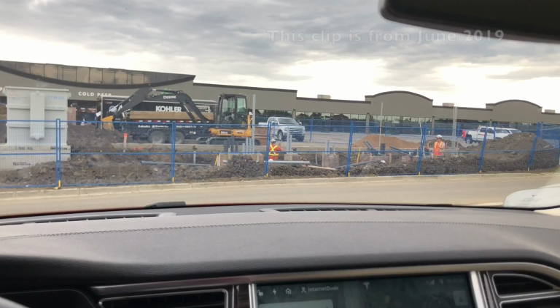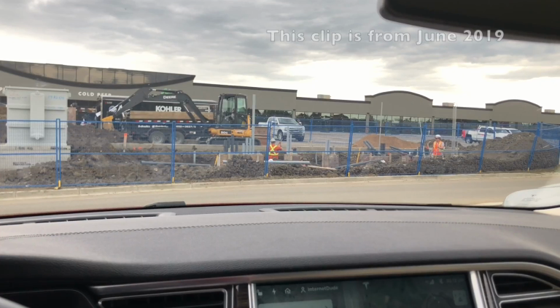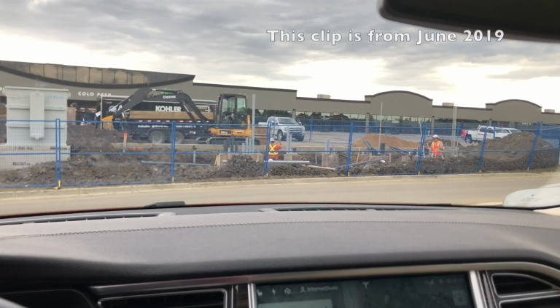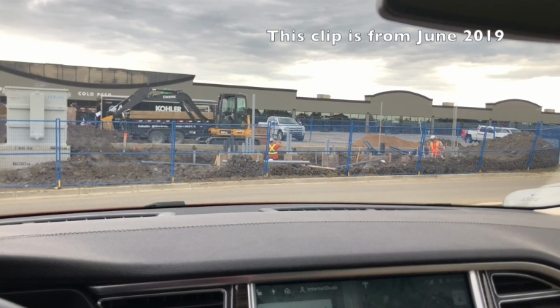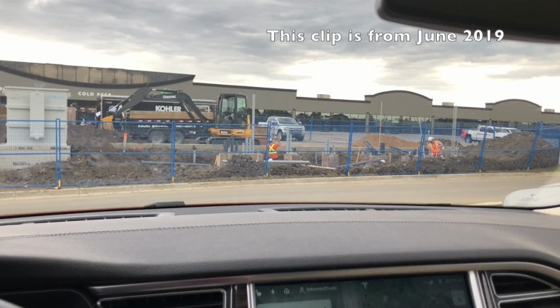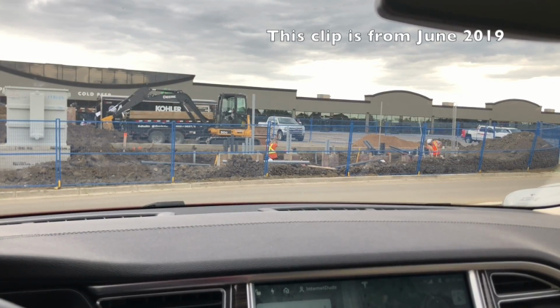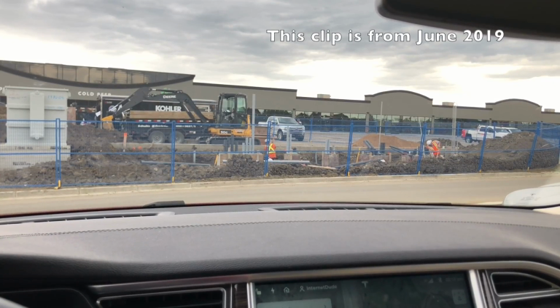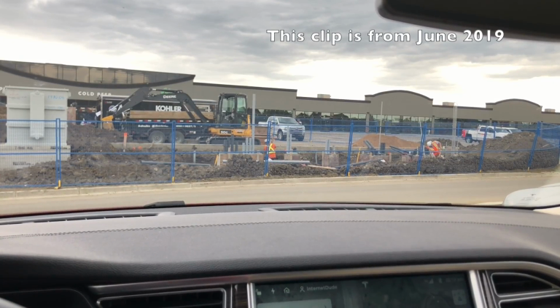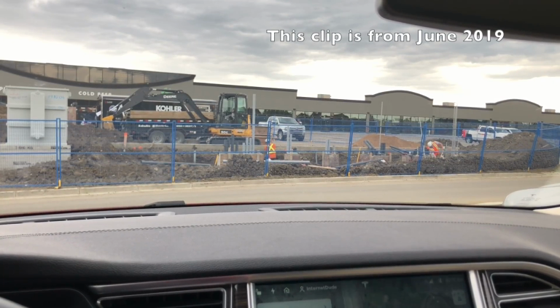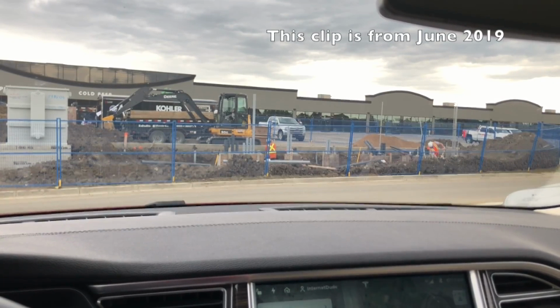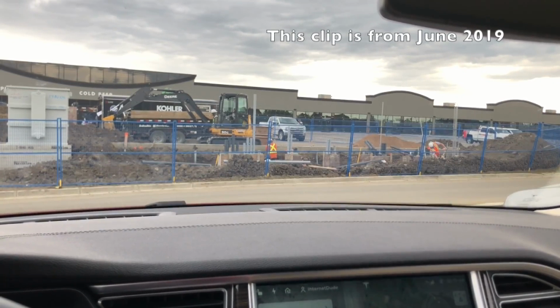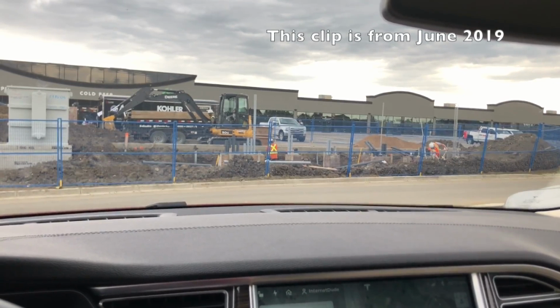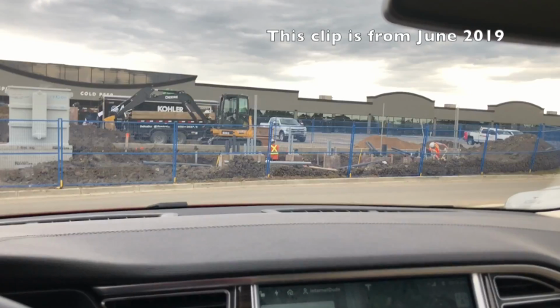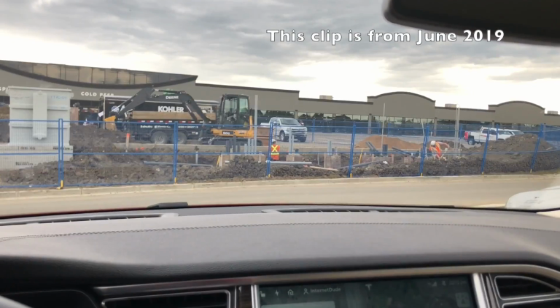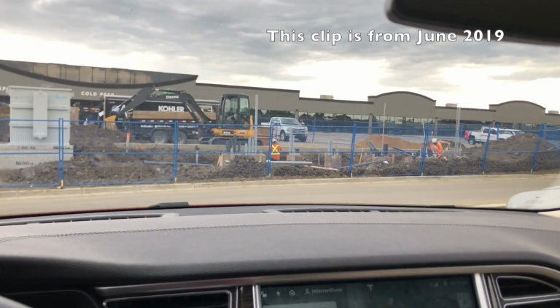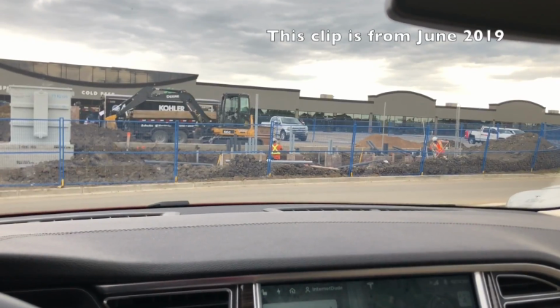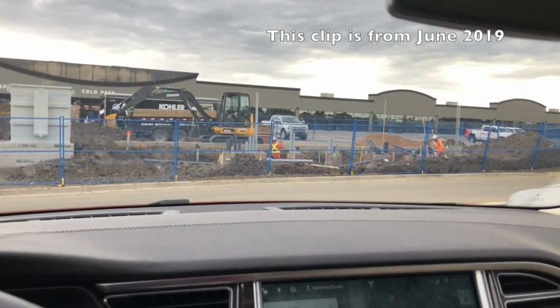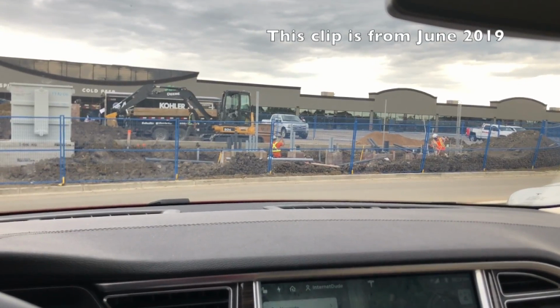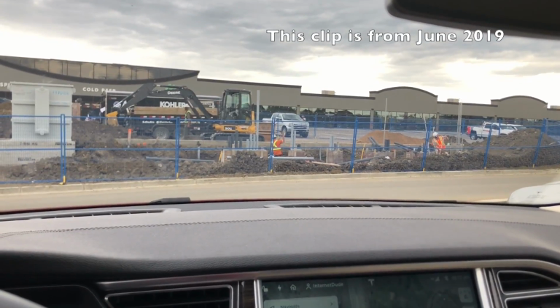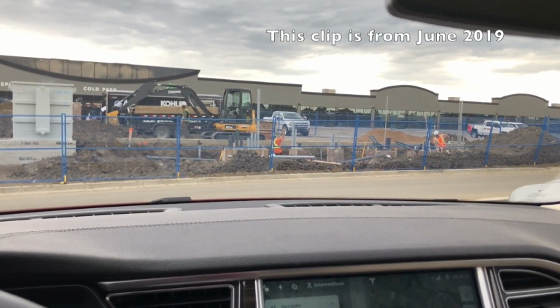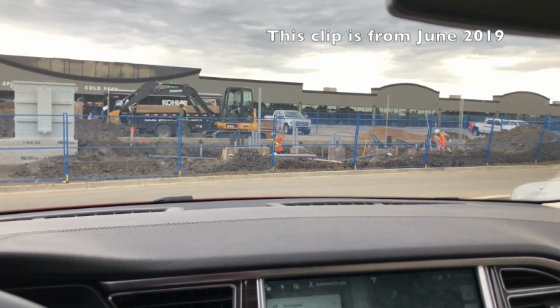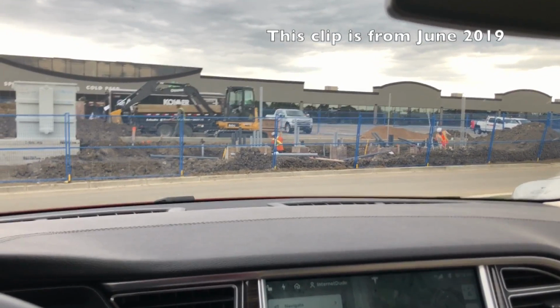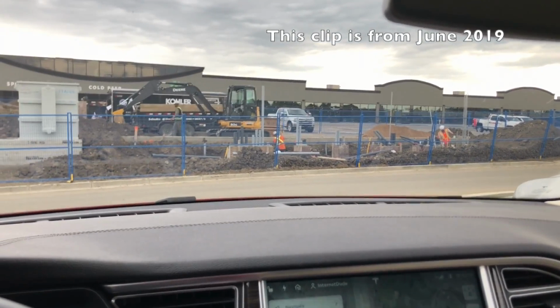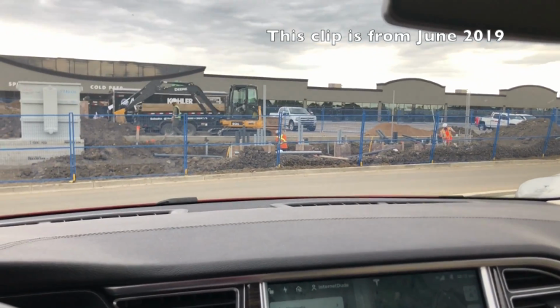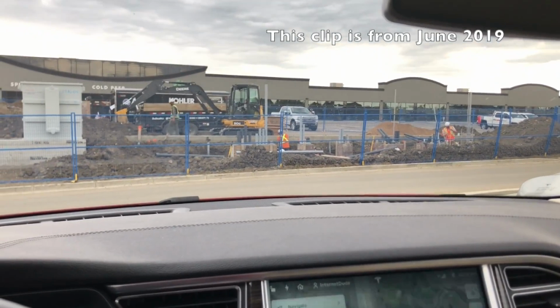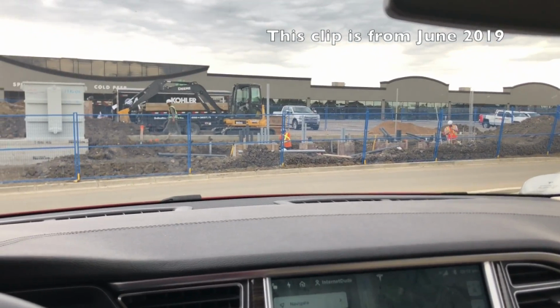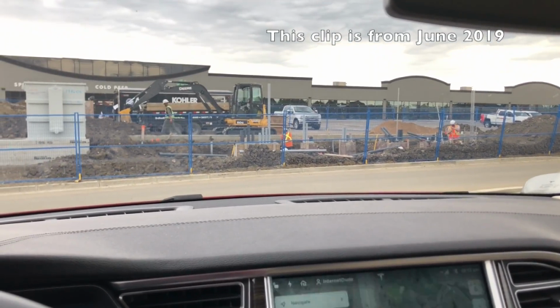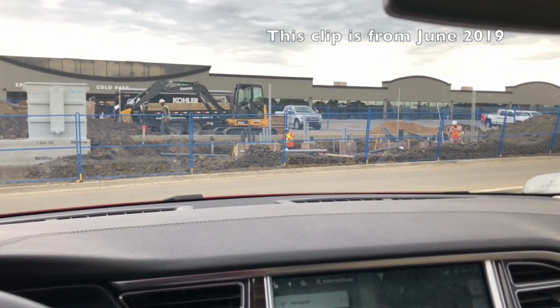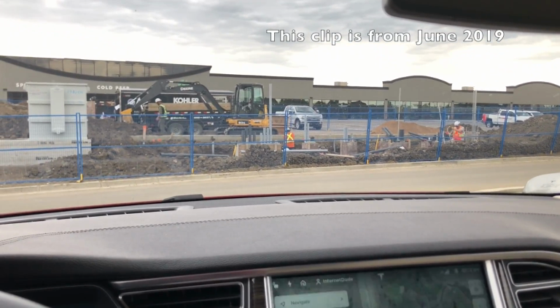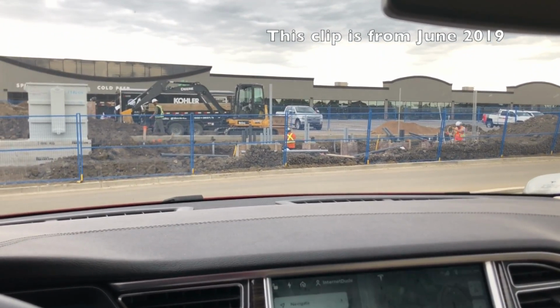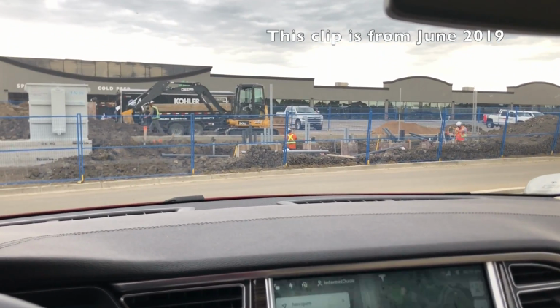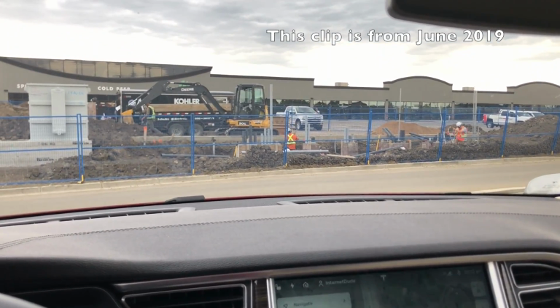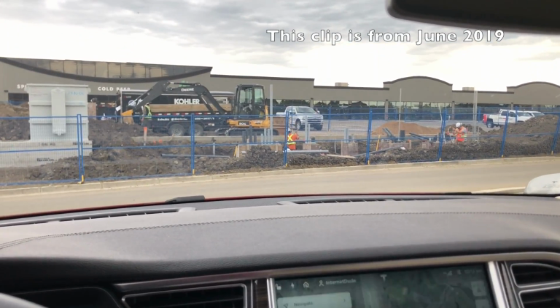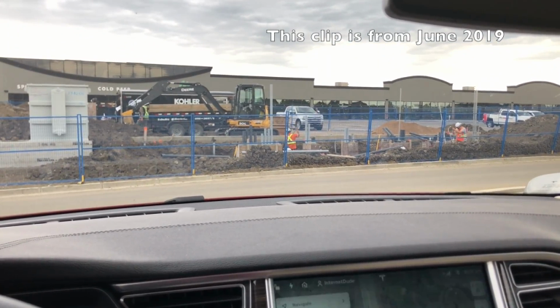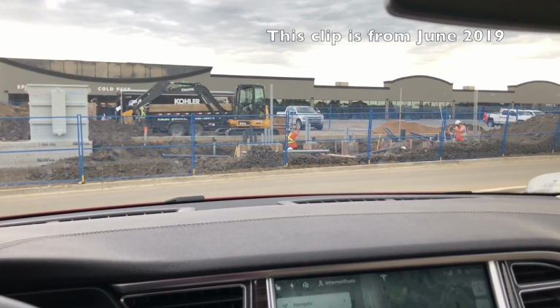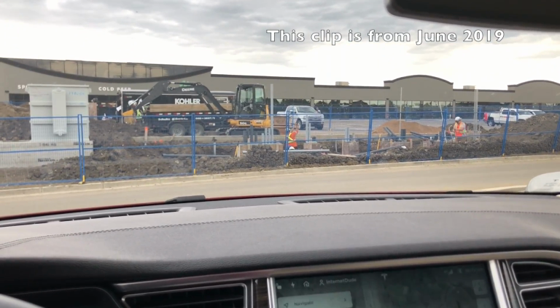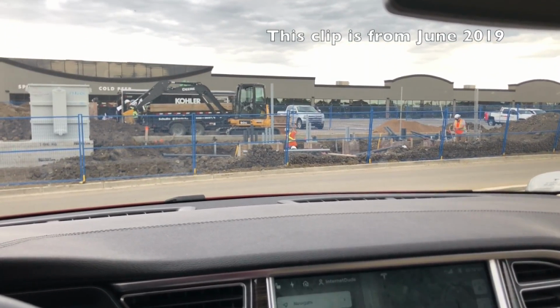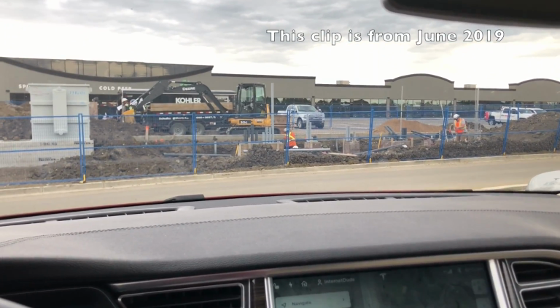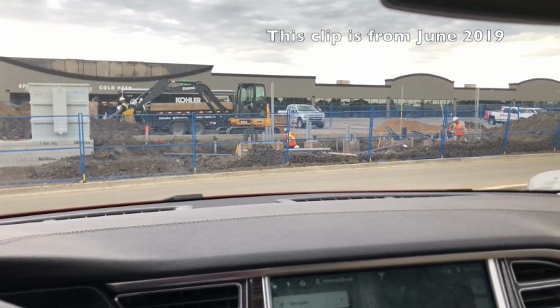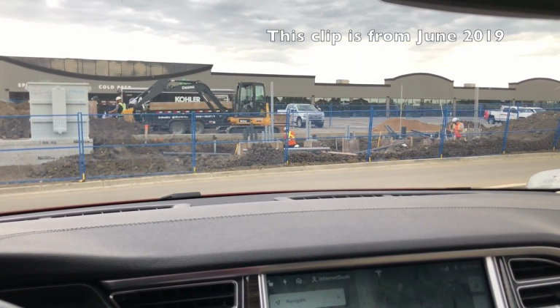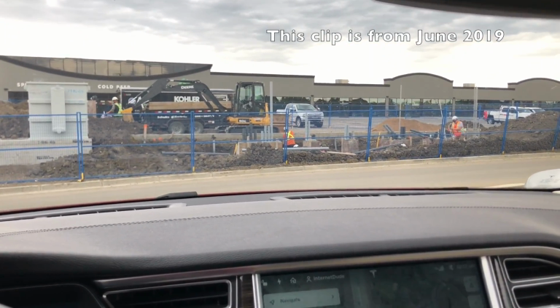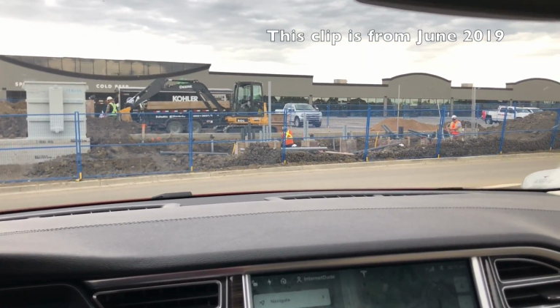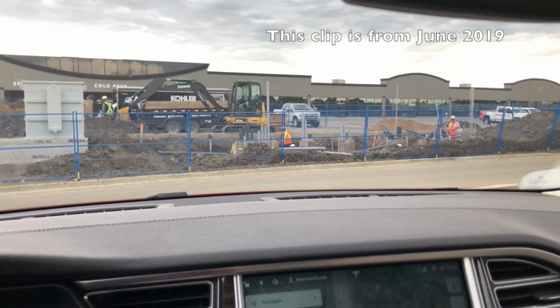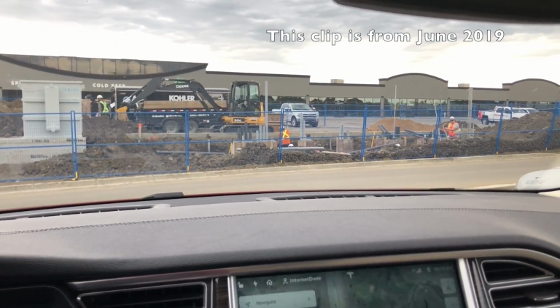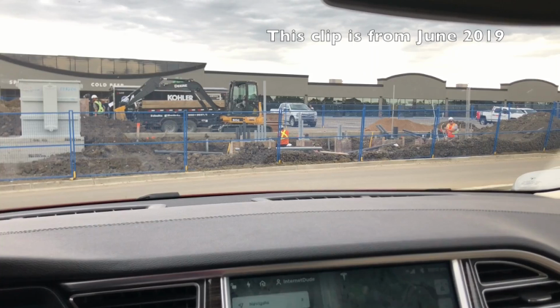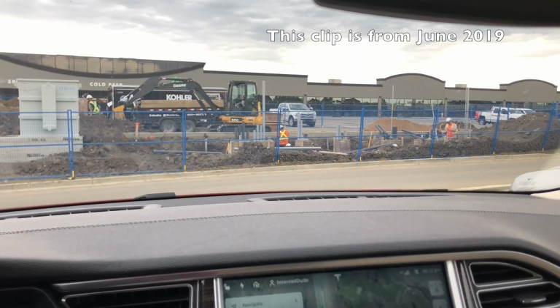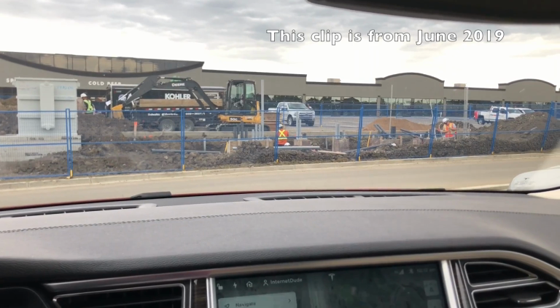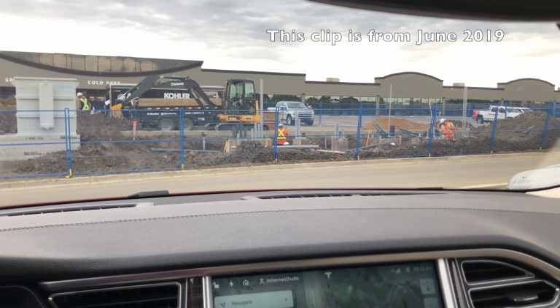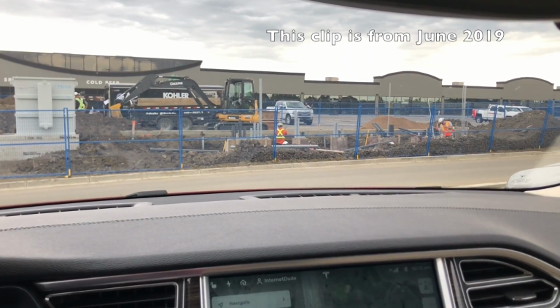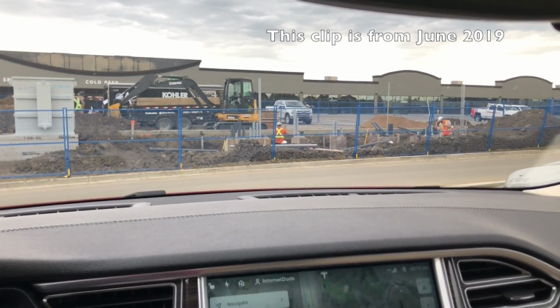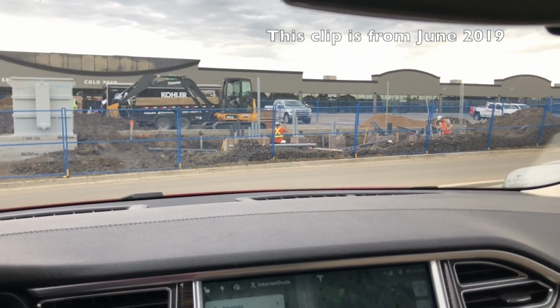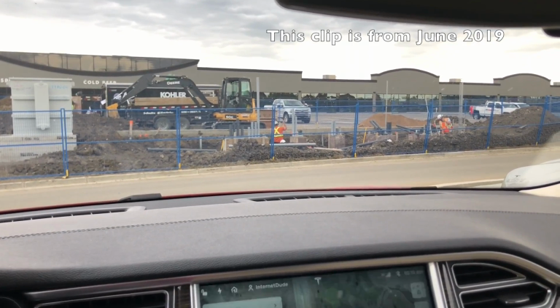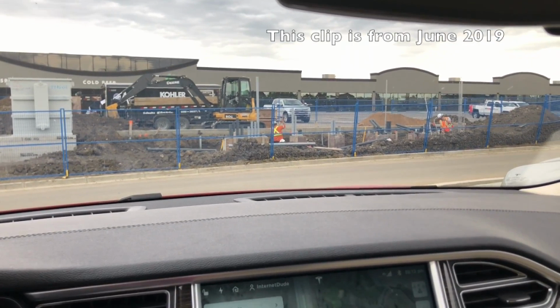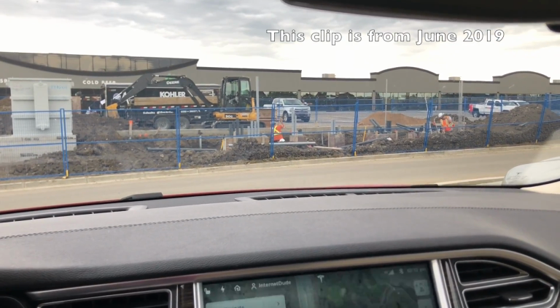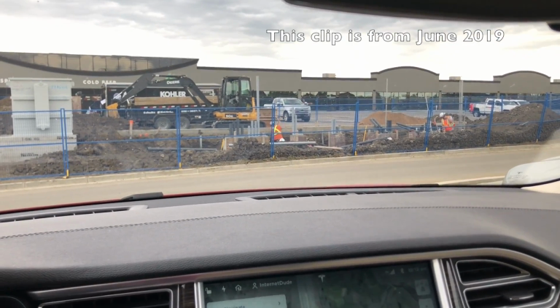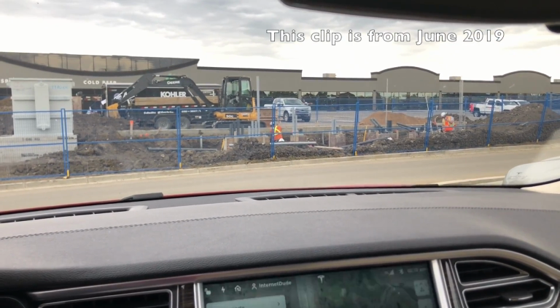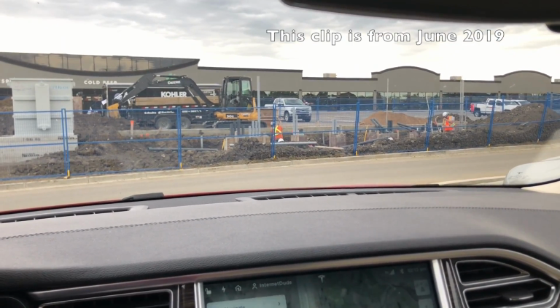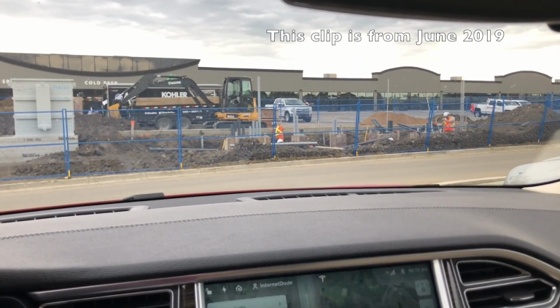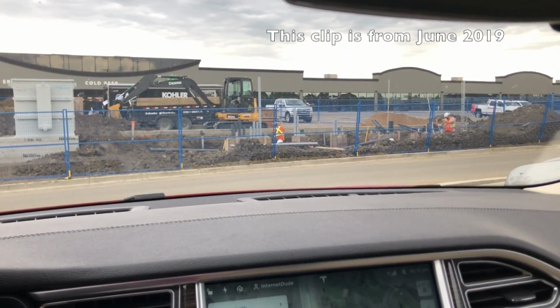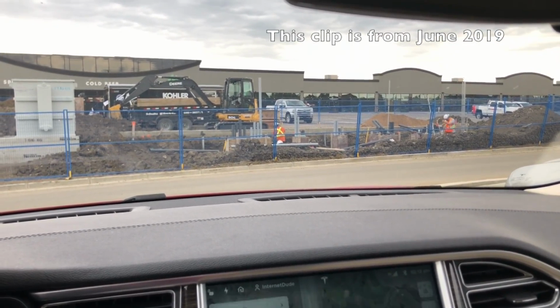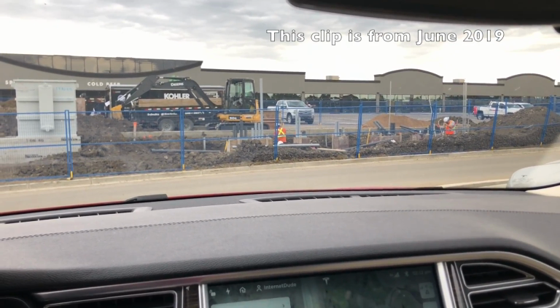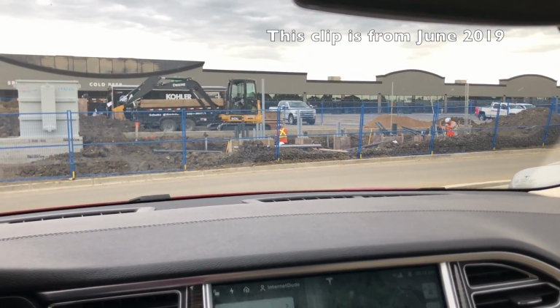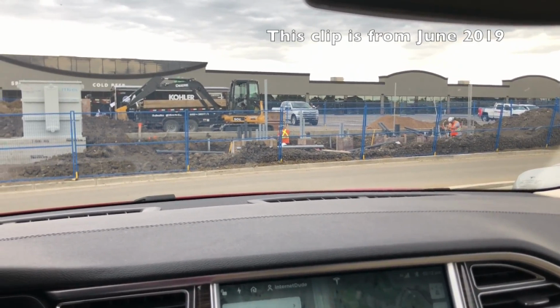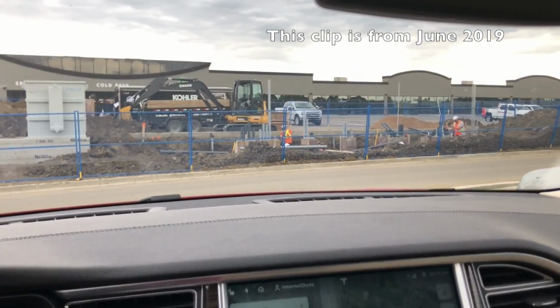Hey folks, Internet Dude here. In this video I just want to share with you some exciting electric vehicle charging news here in Saskatchewan.